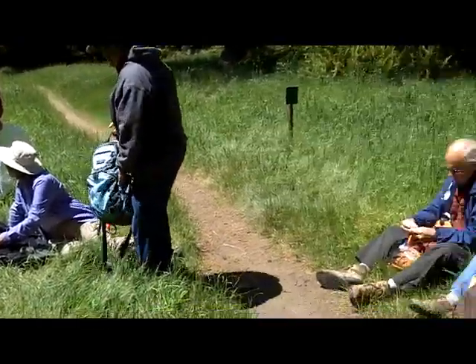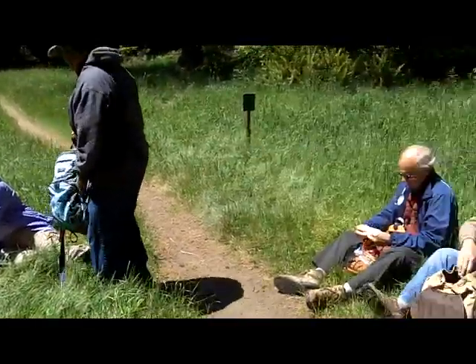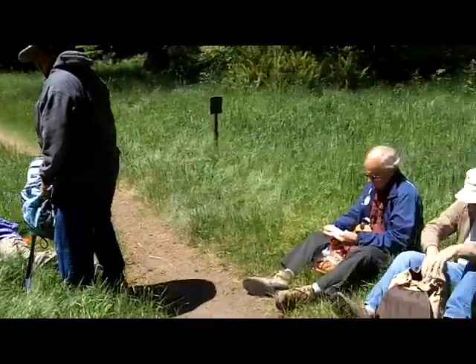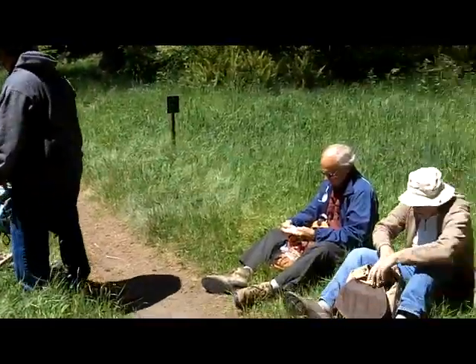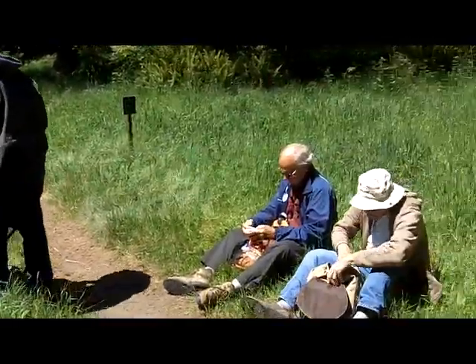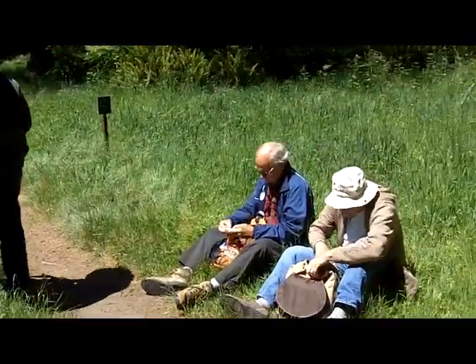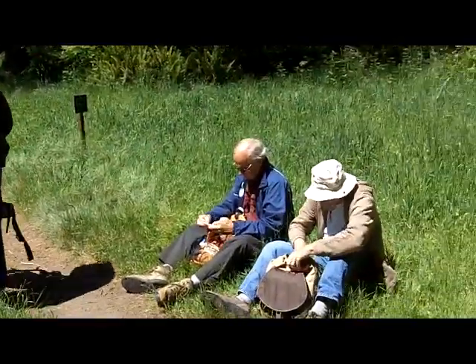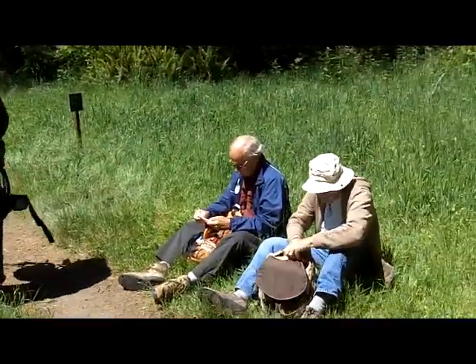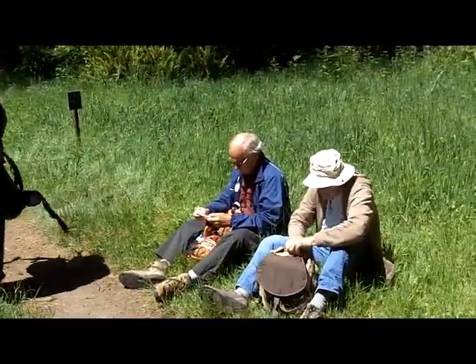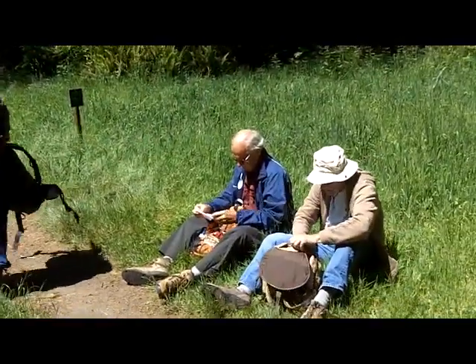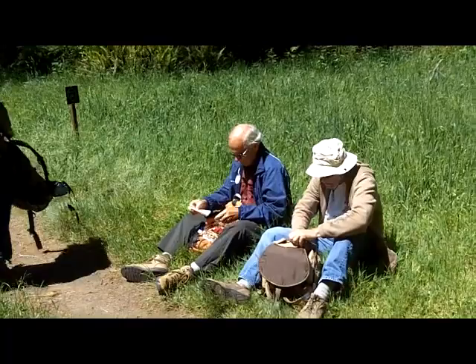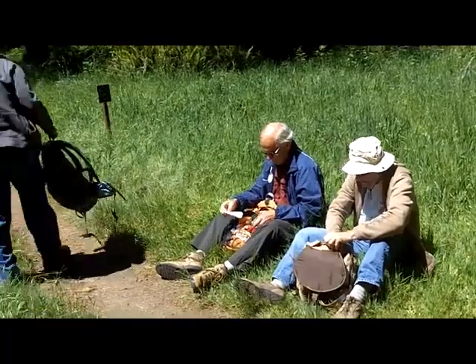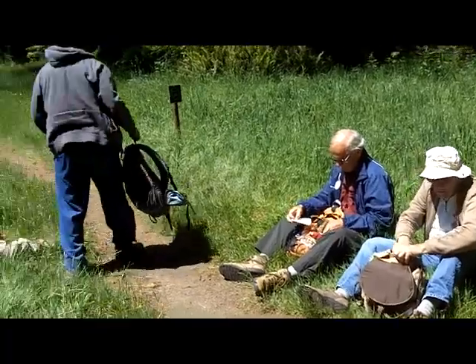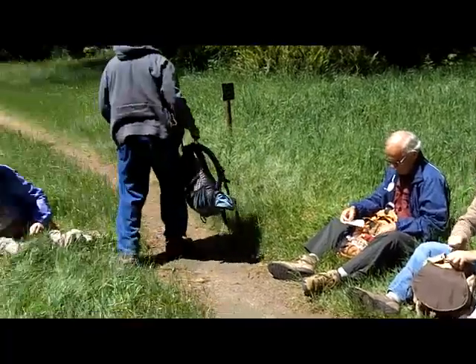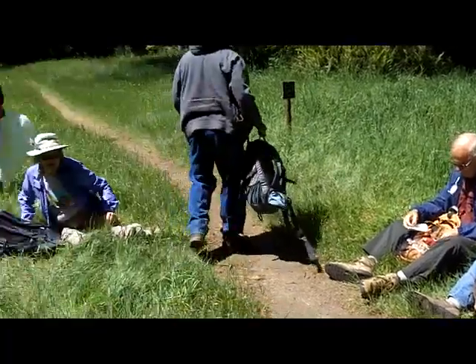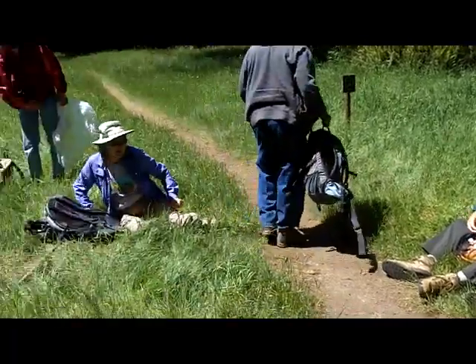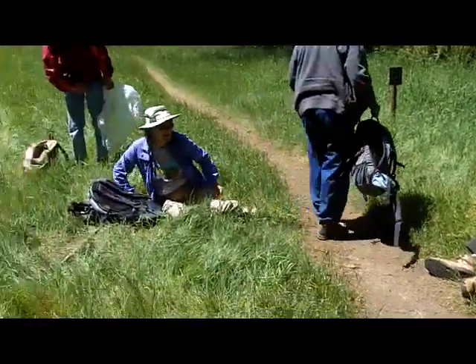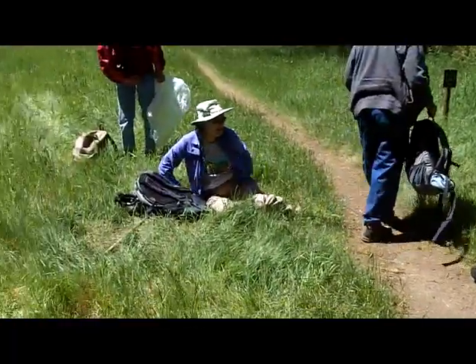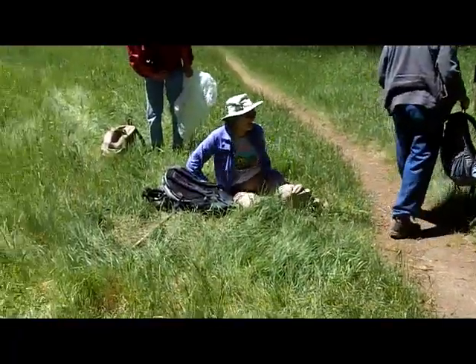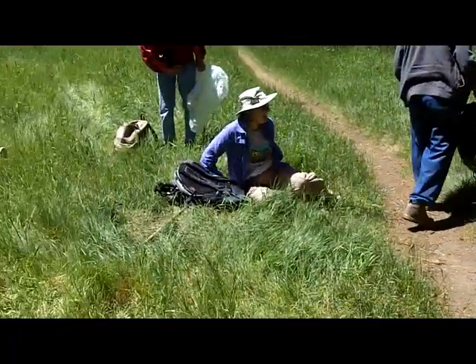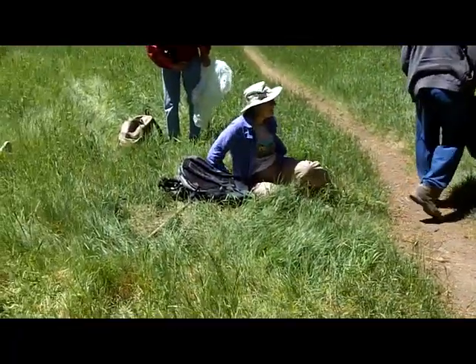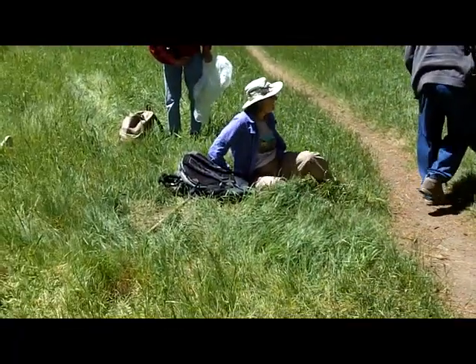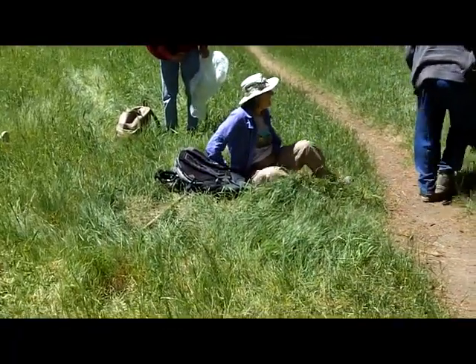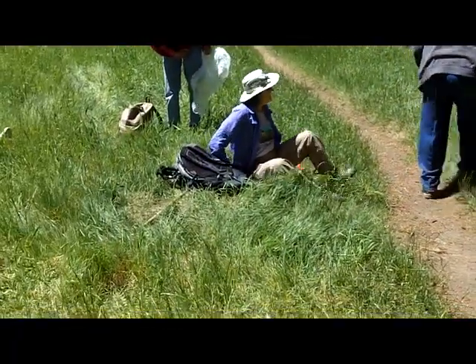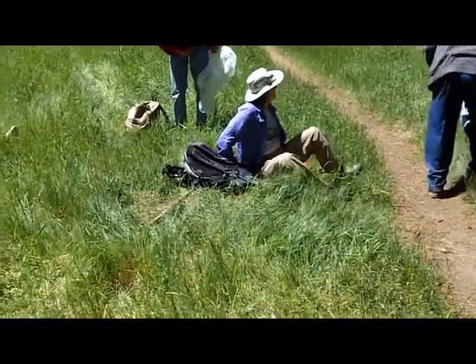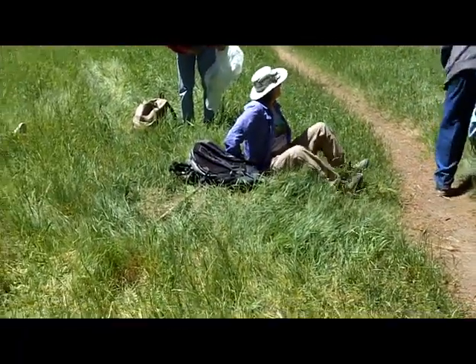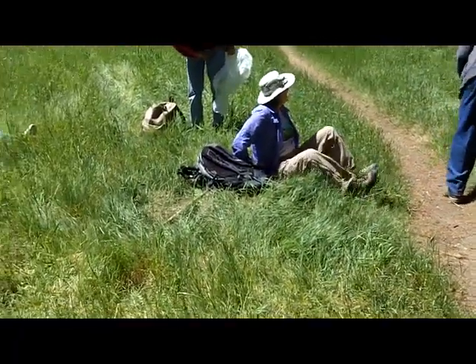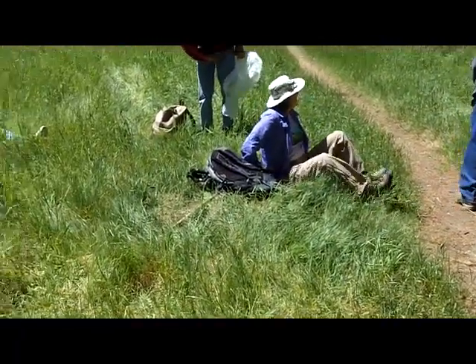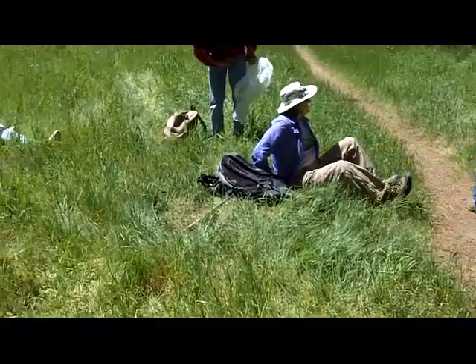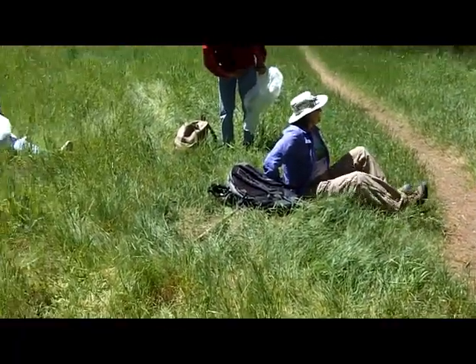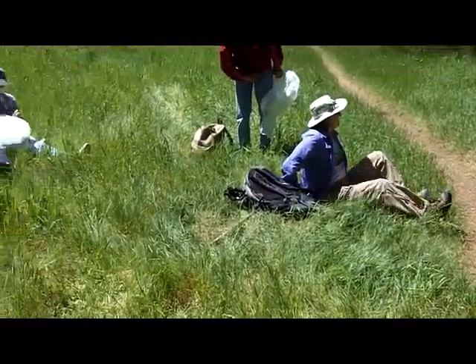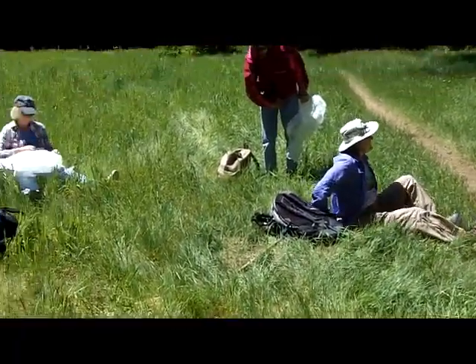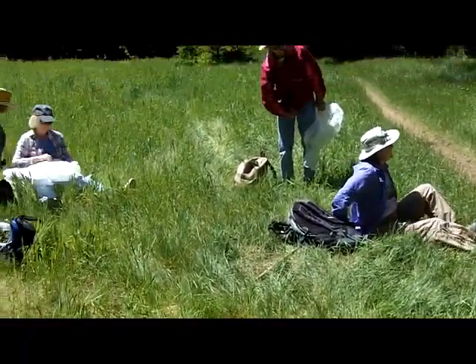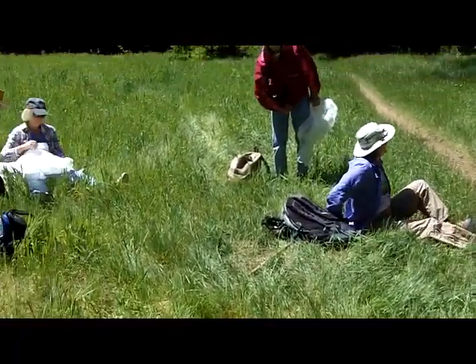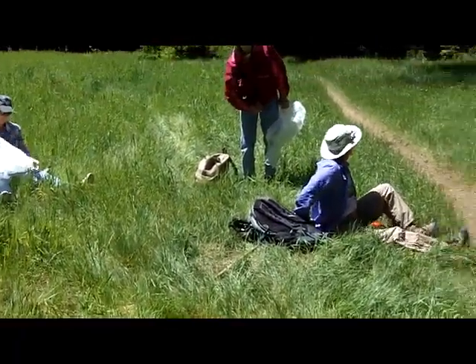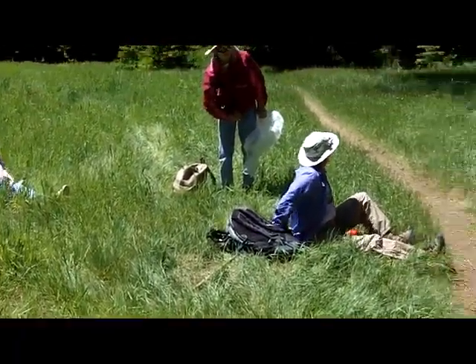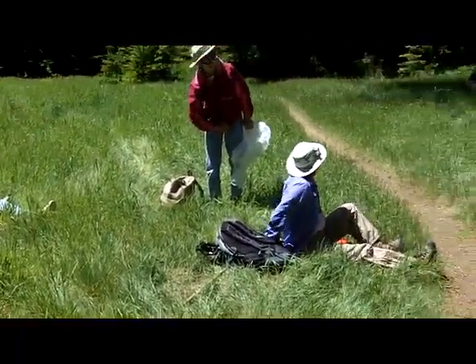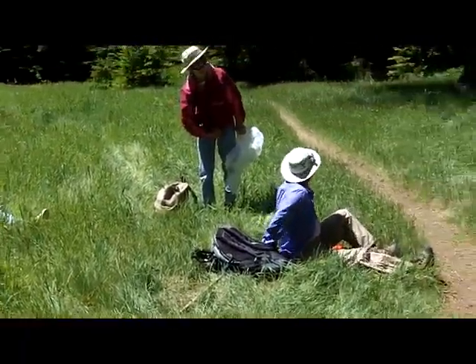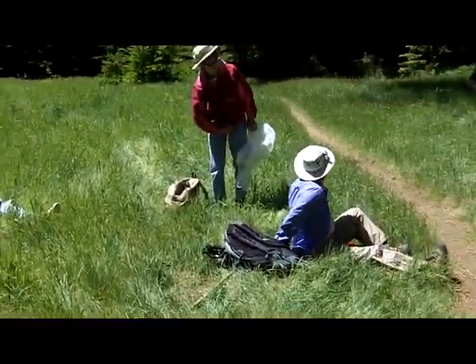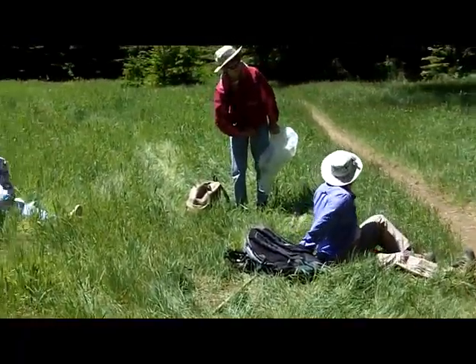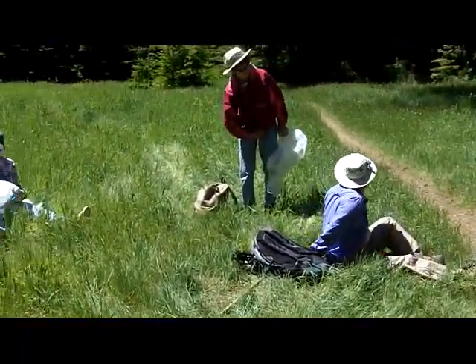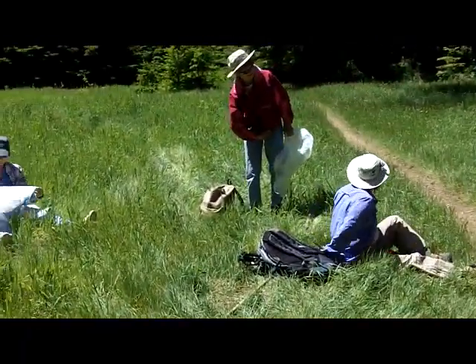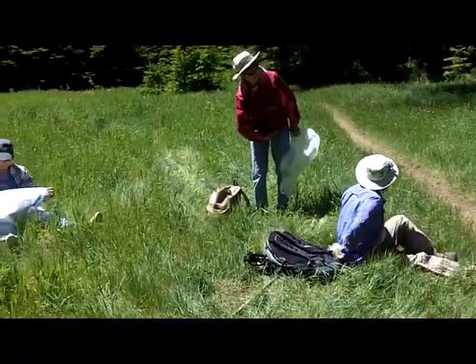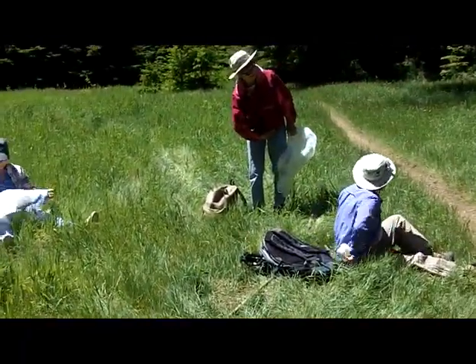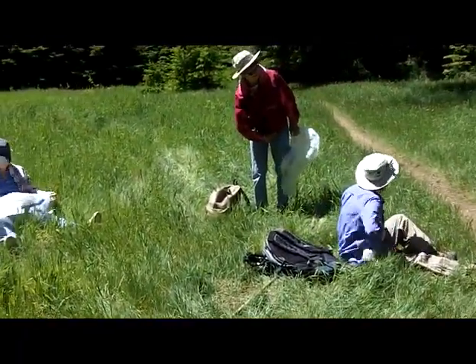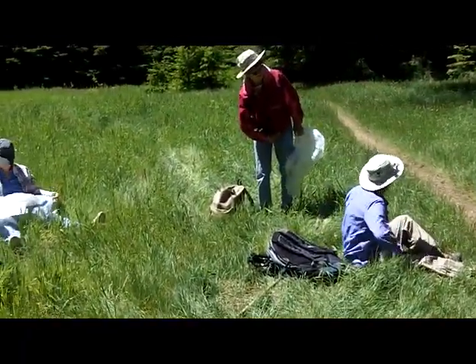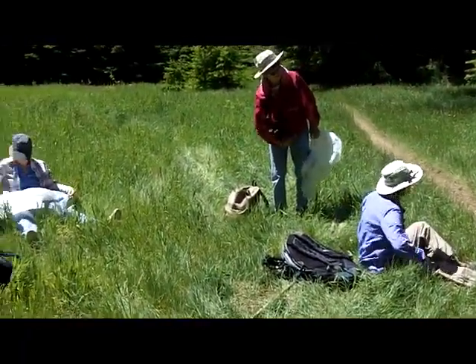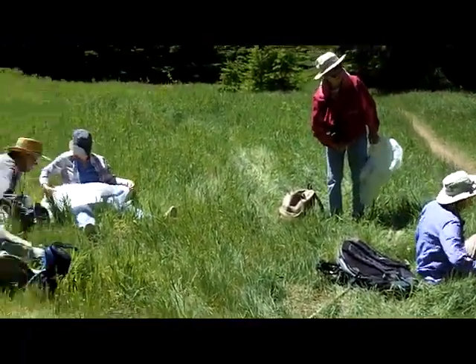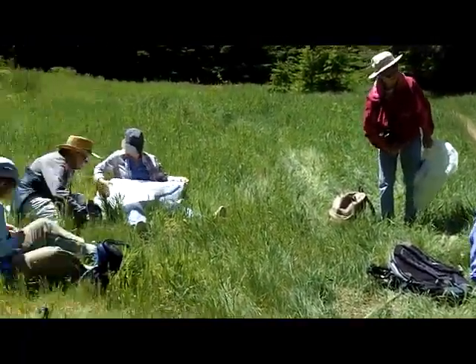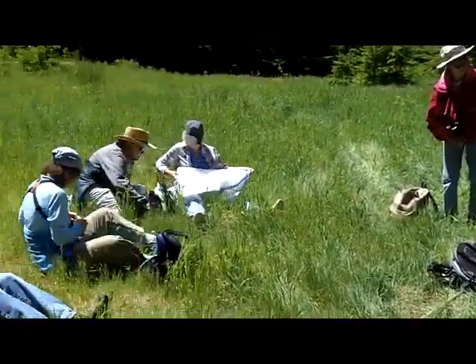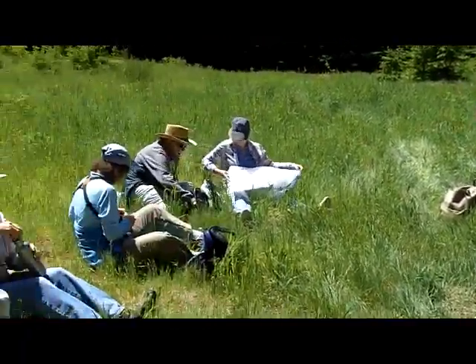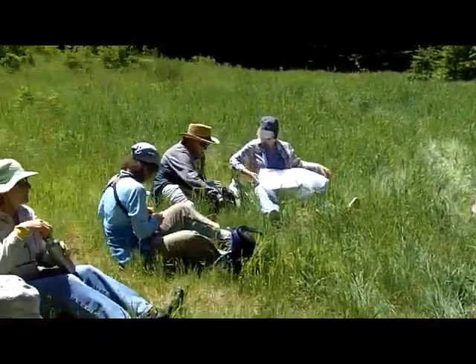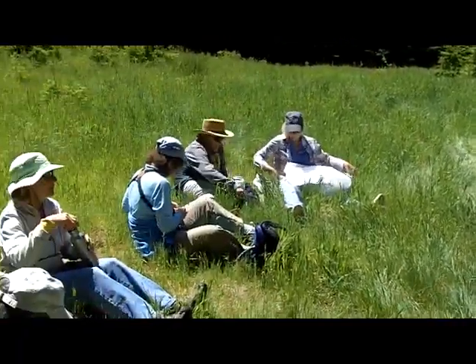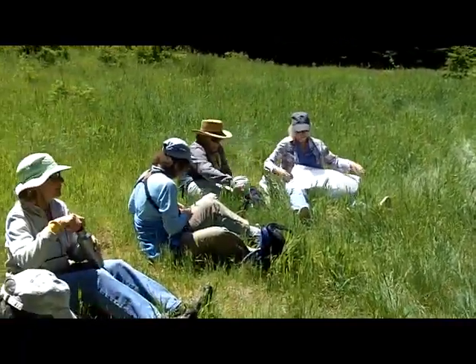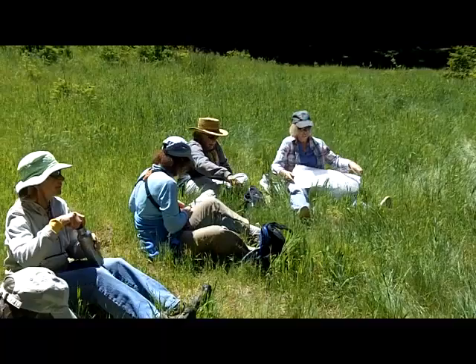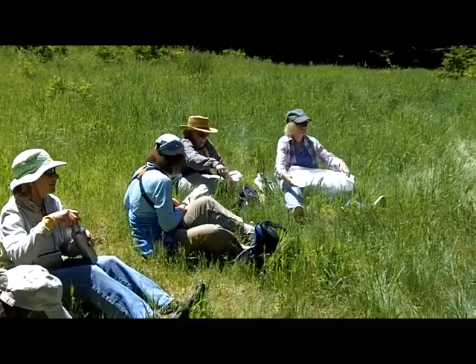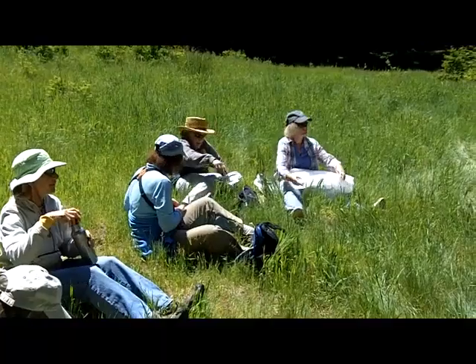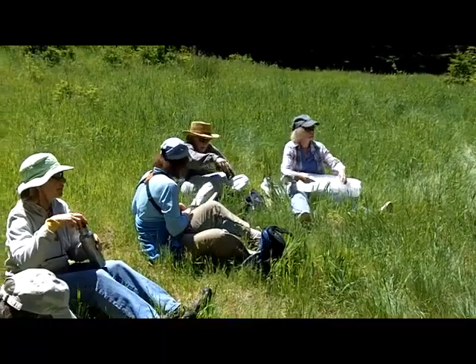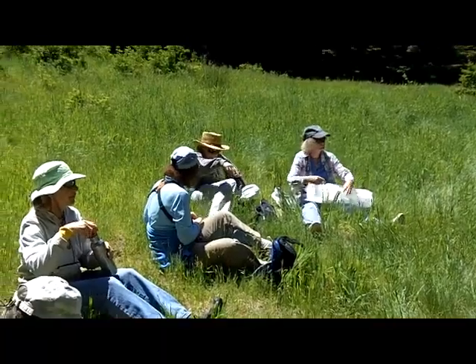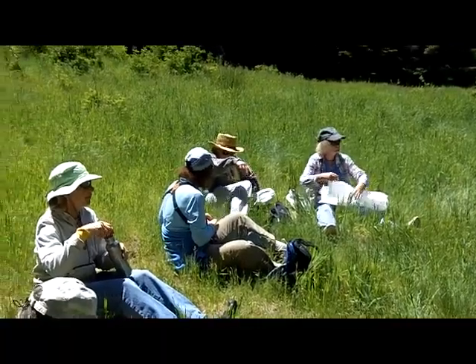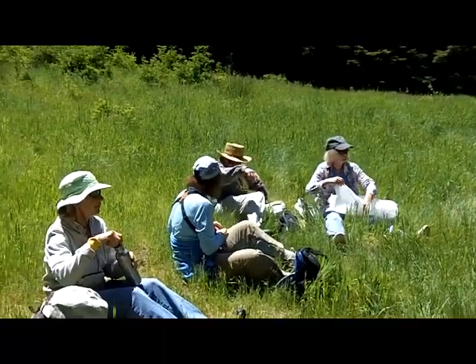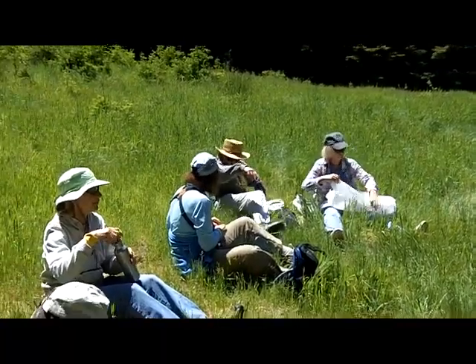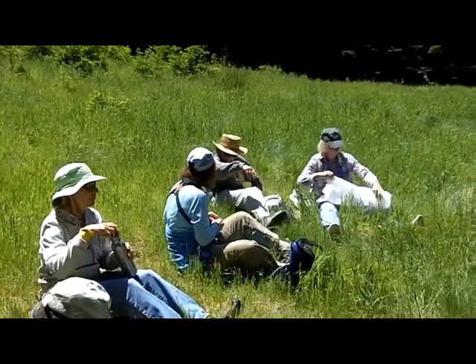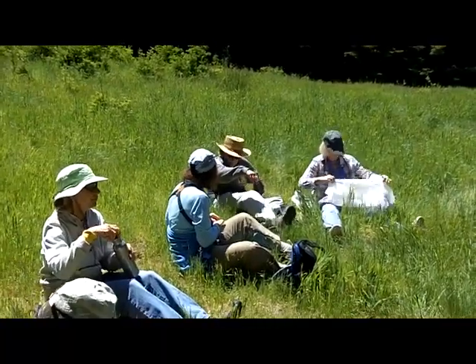This is the trail down to Coast Camp — I think that's the Coast Camp trail here.